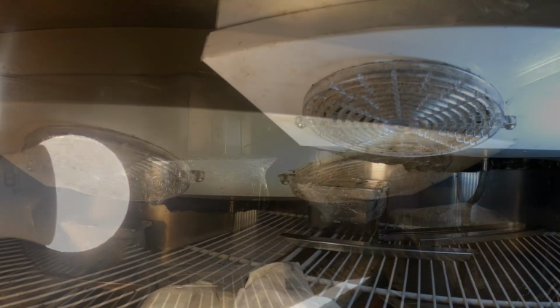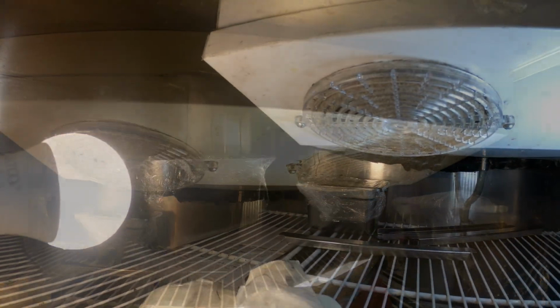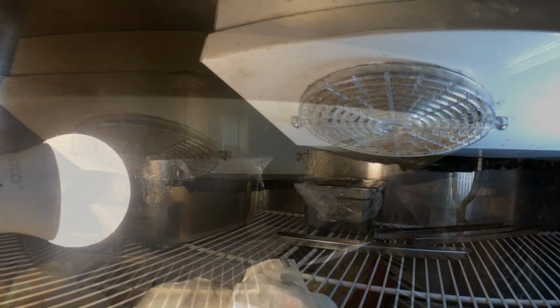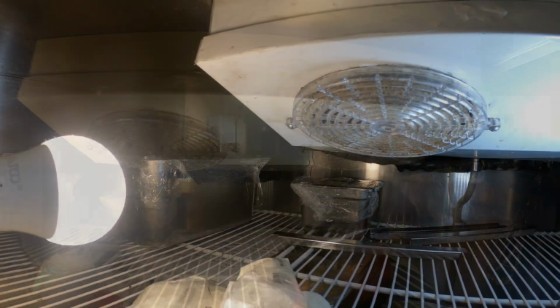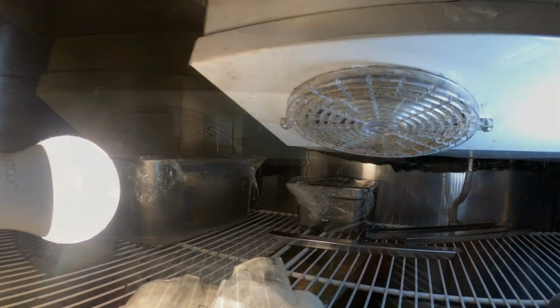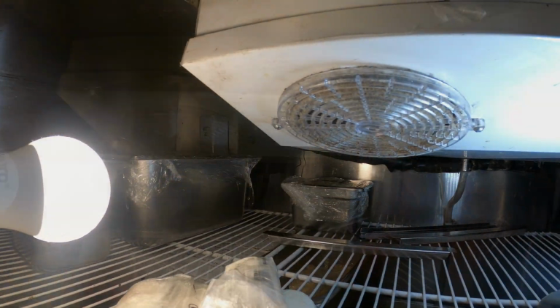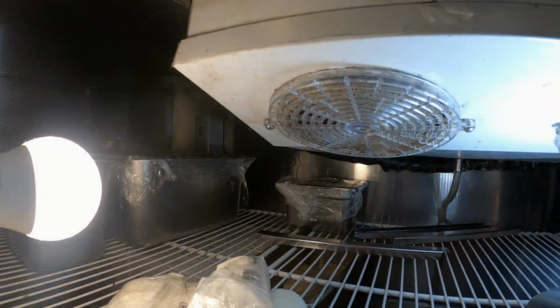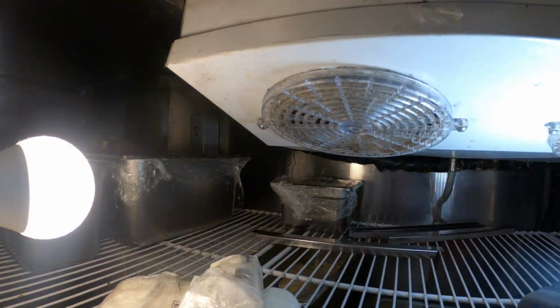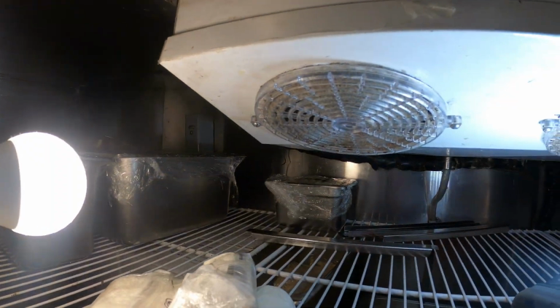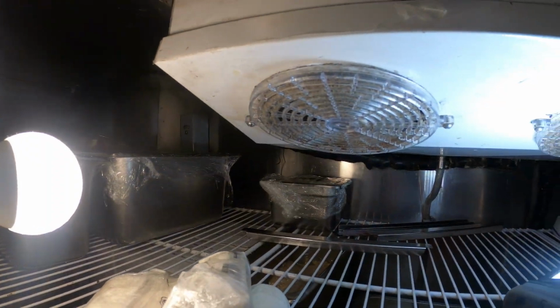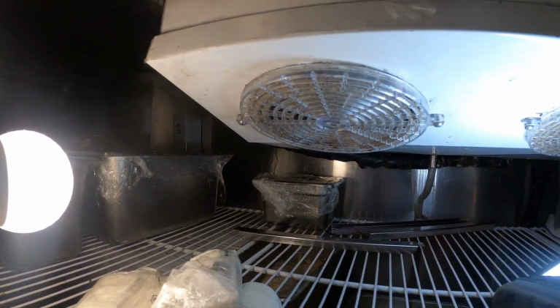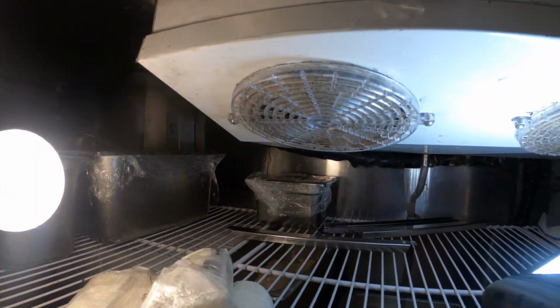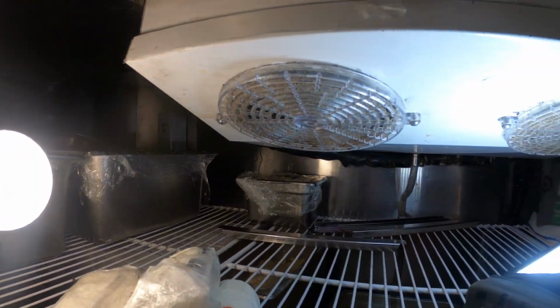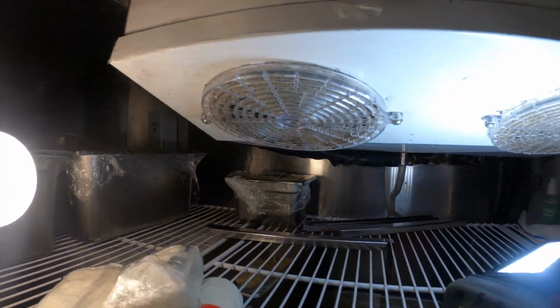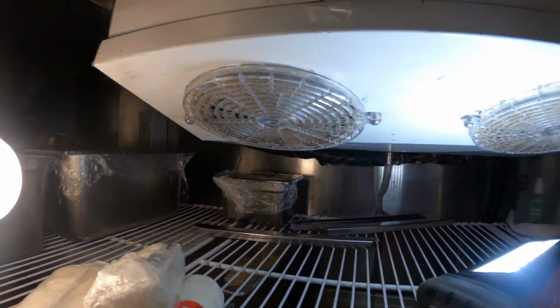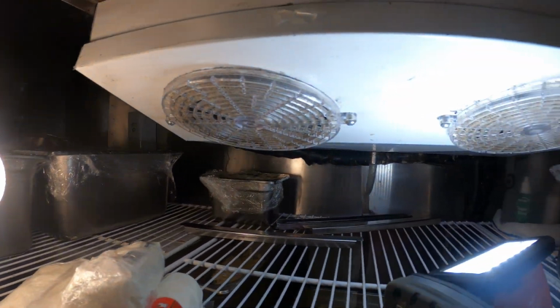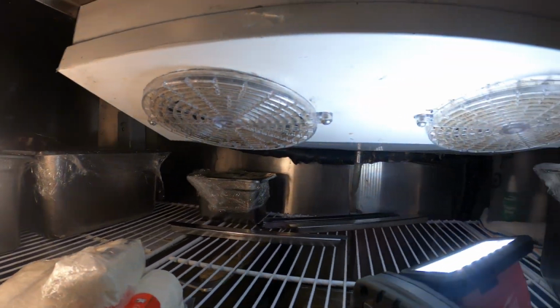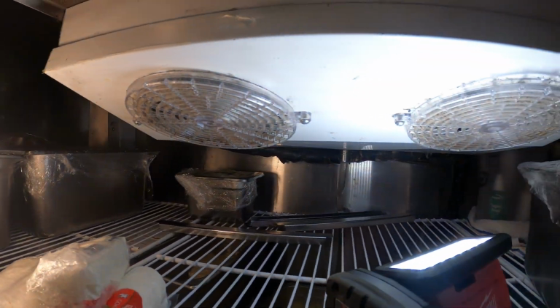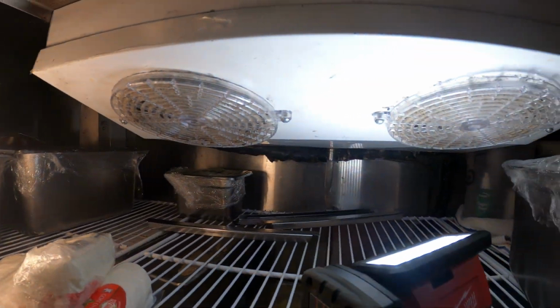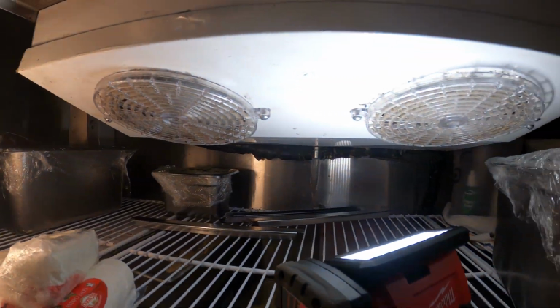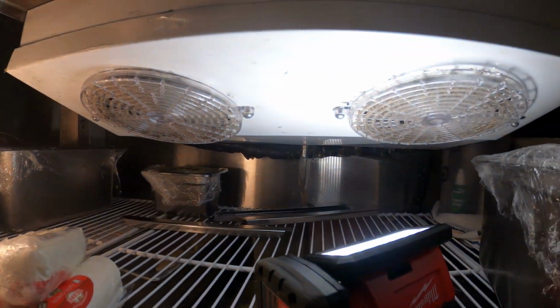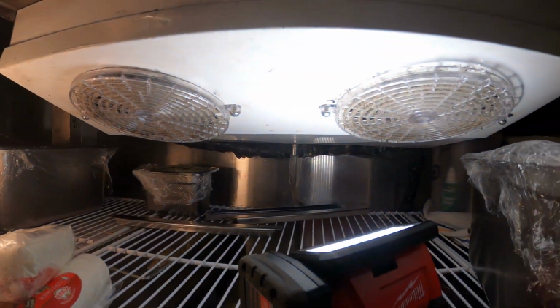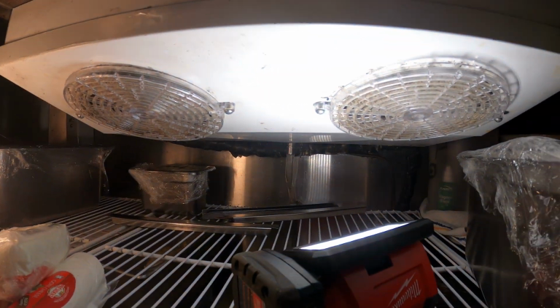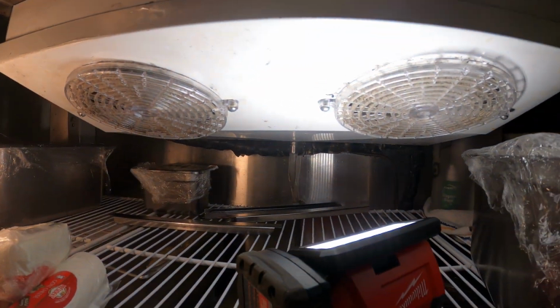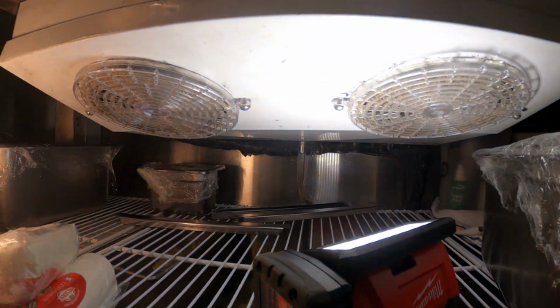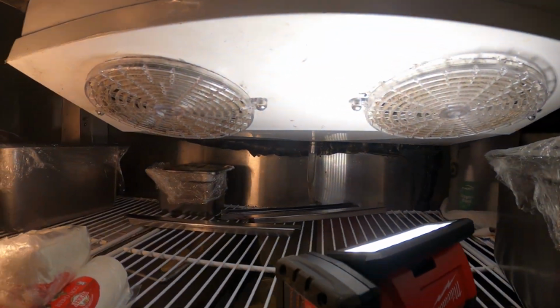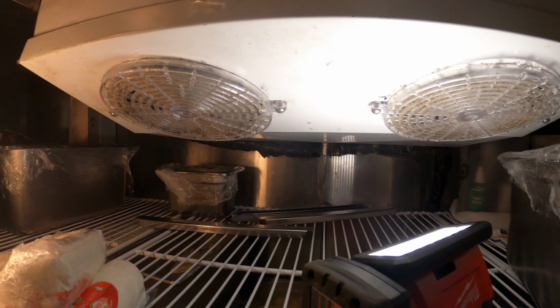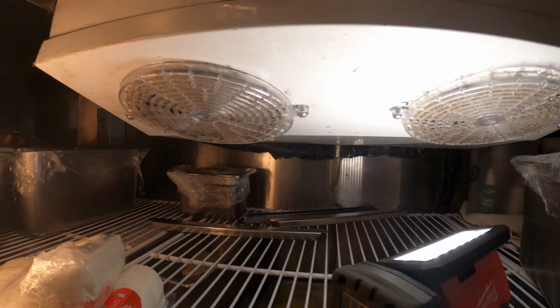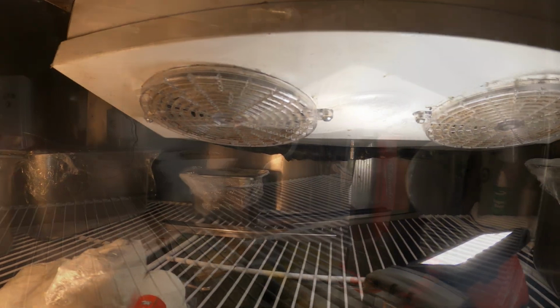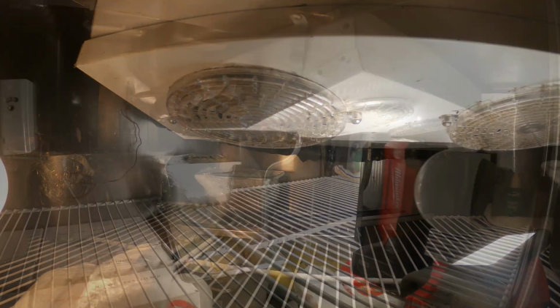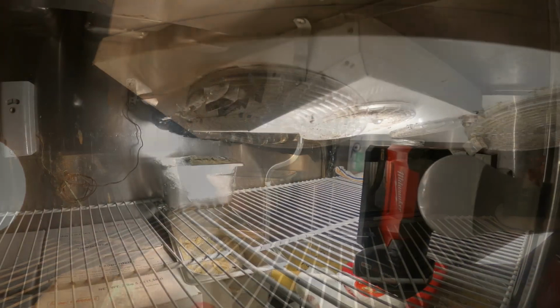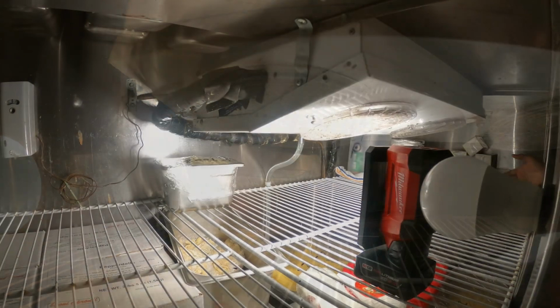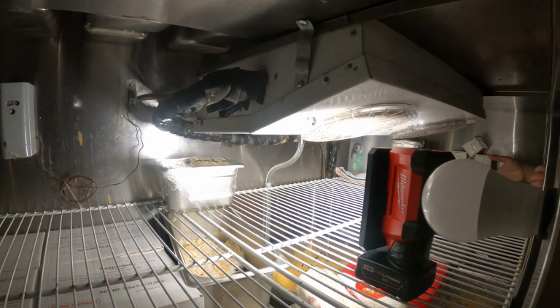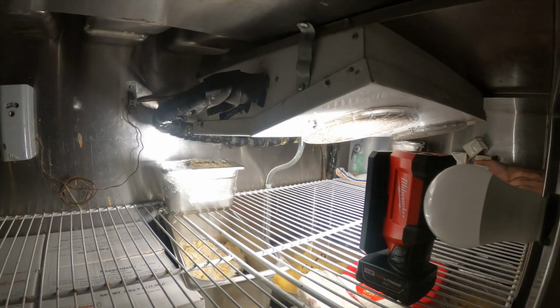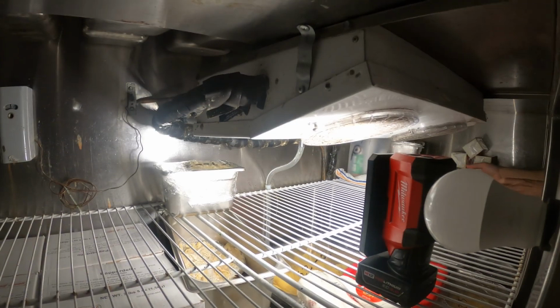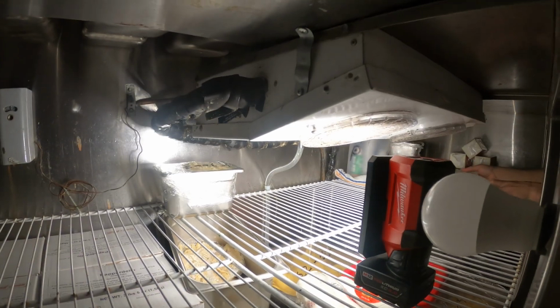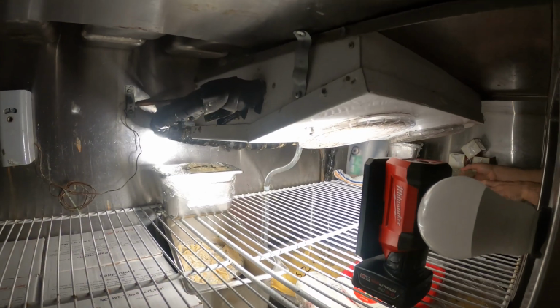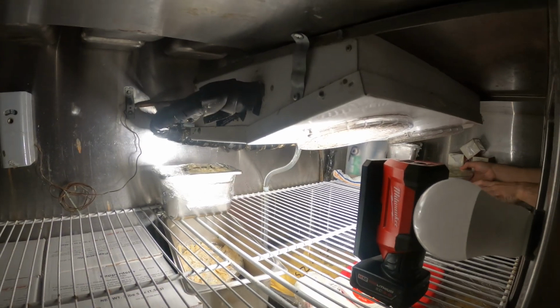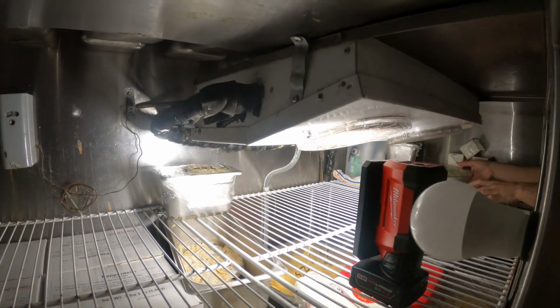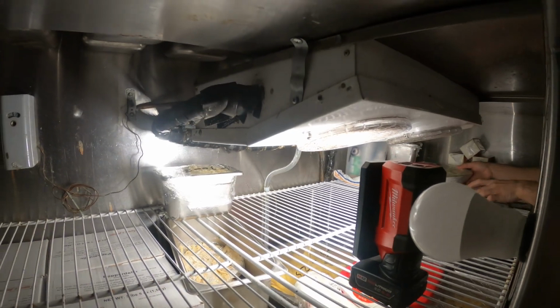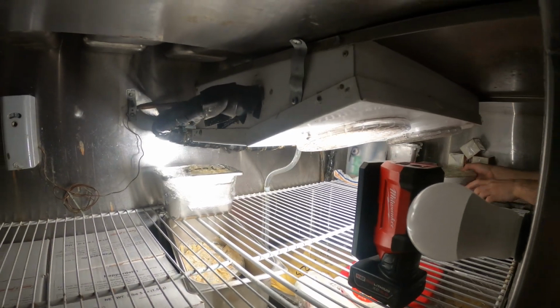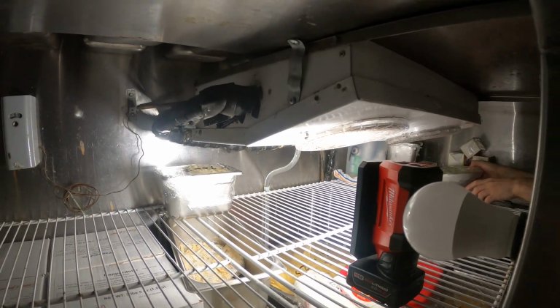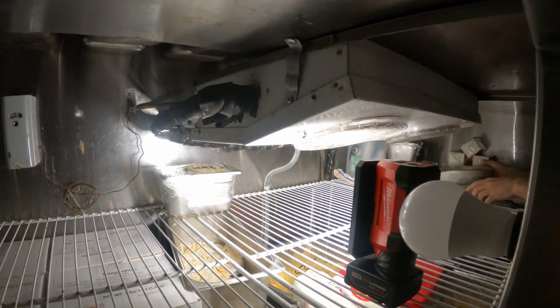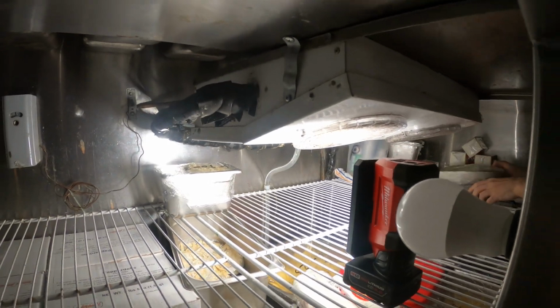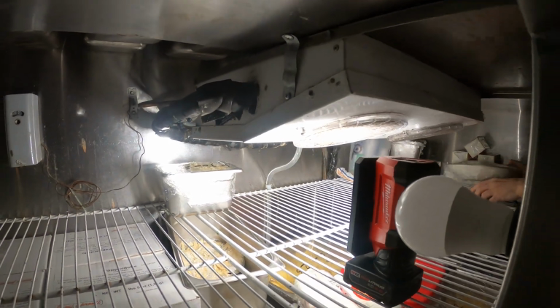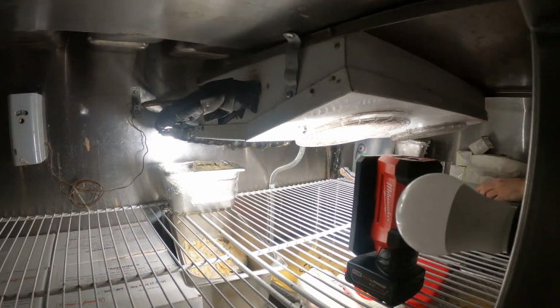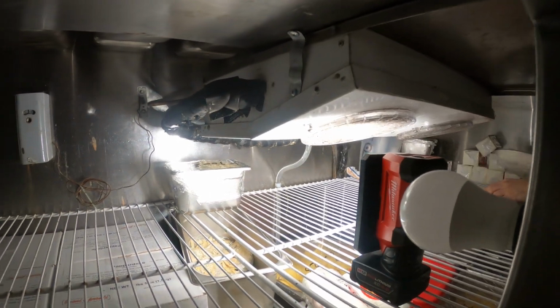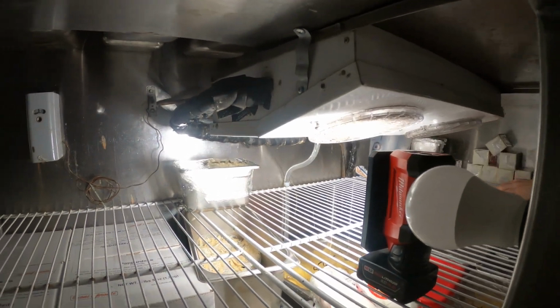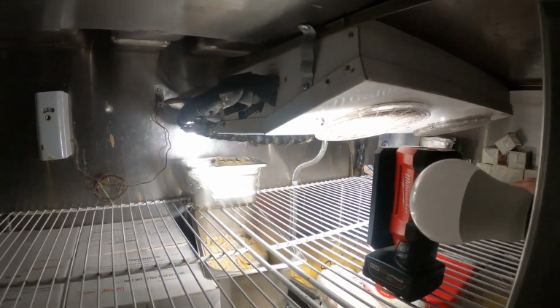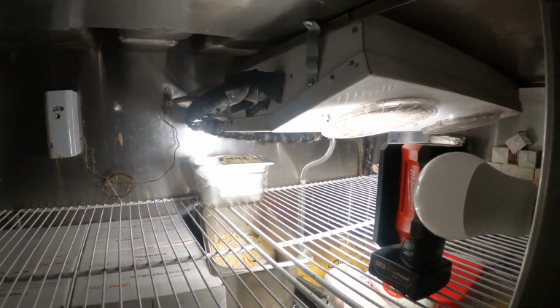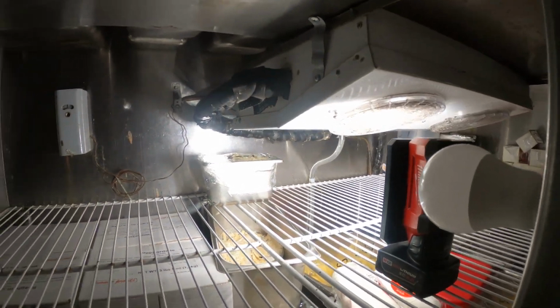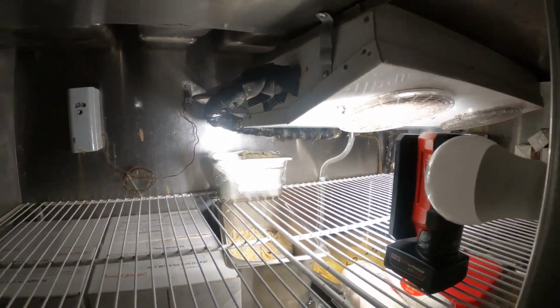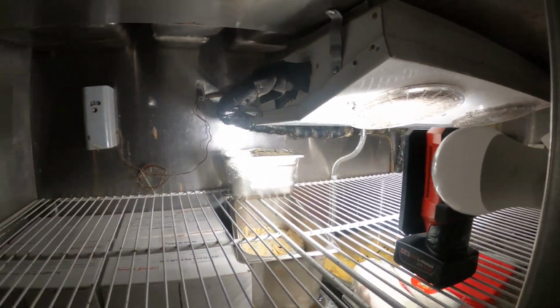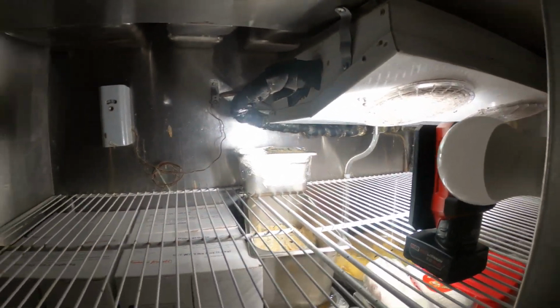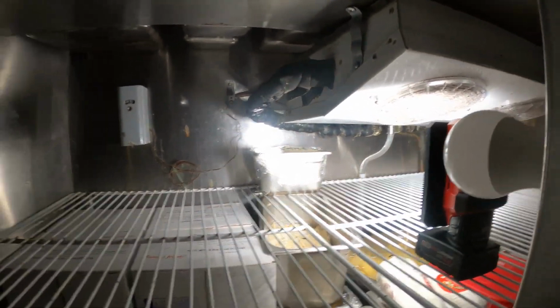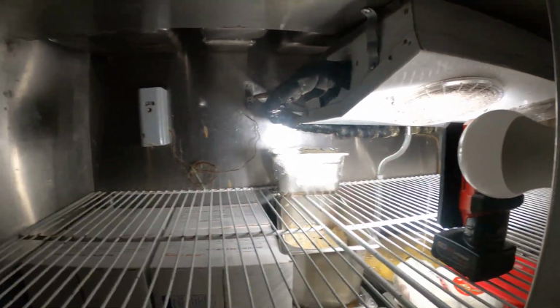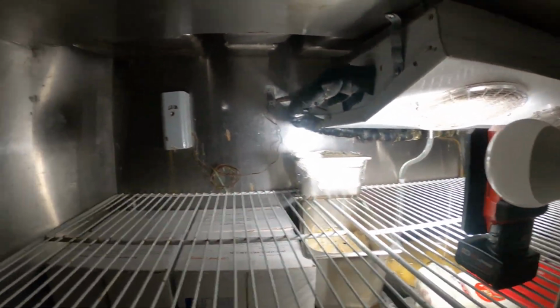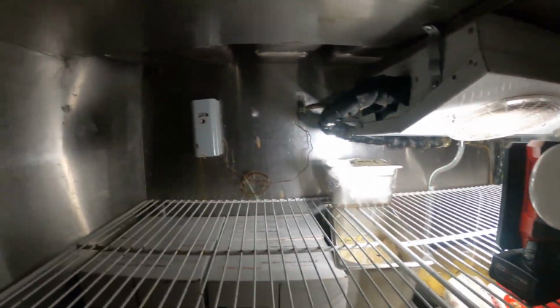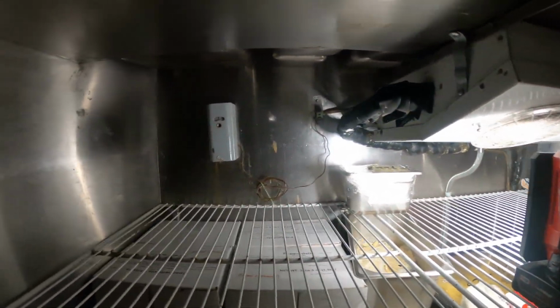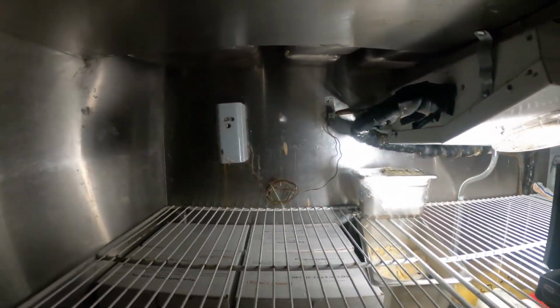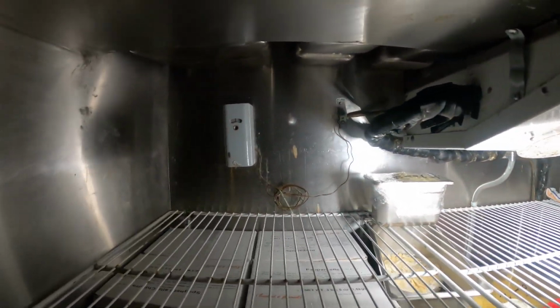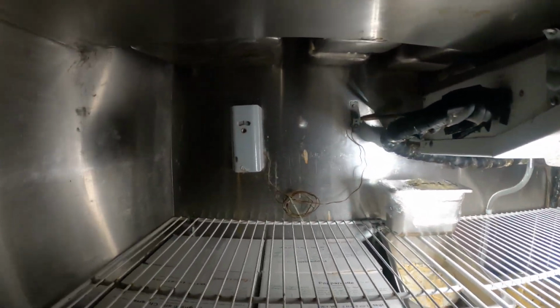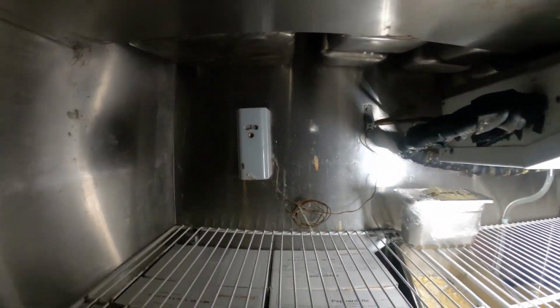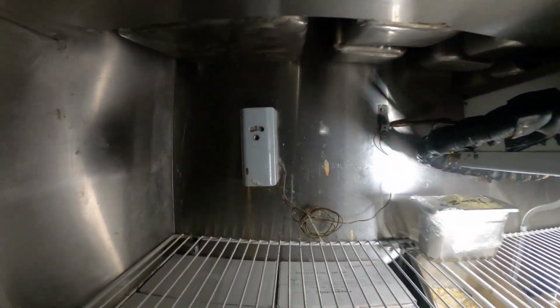Let's start by finding the breaker and turning off the power. Got the power off — clearing out the box right now.